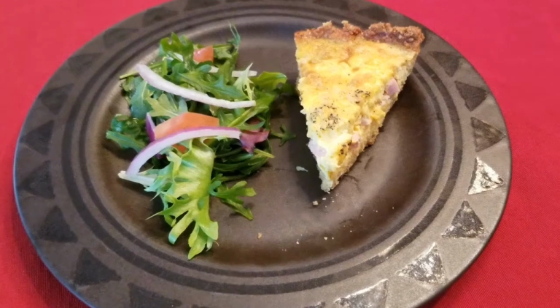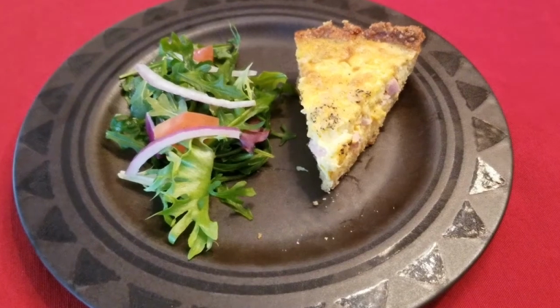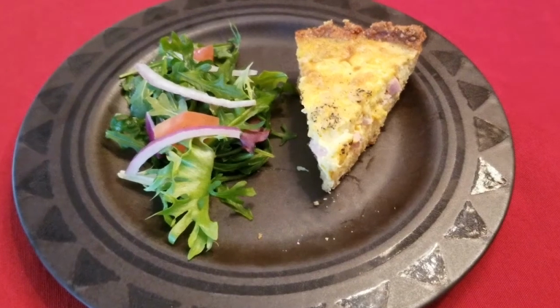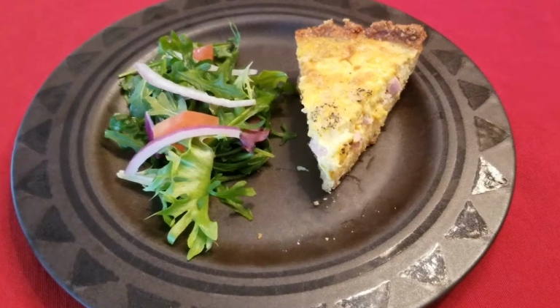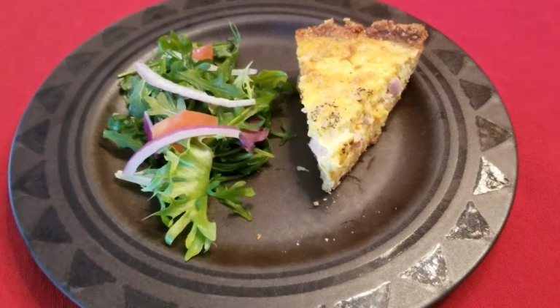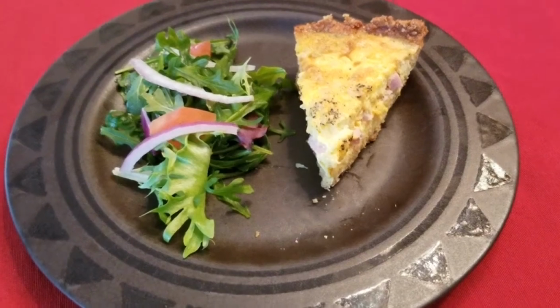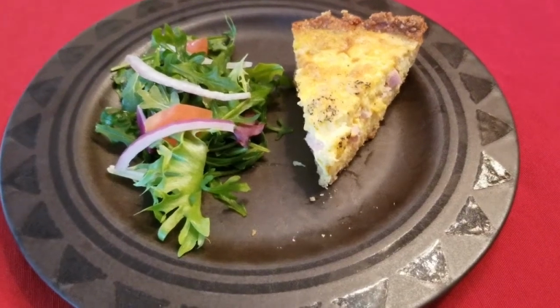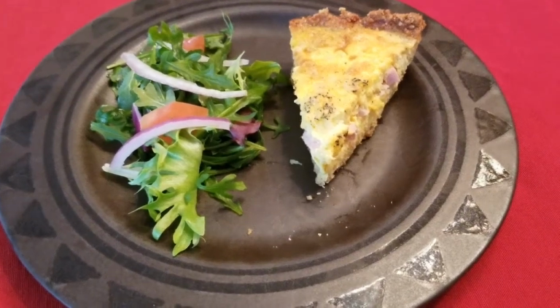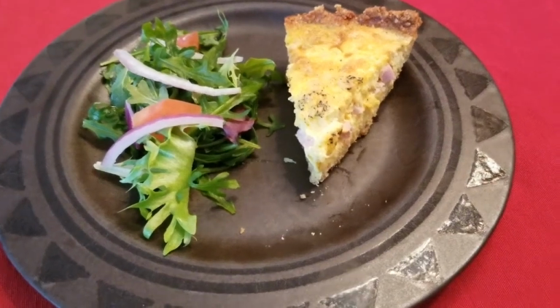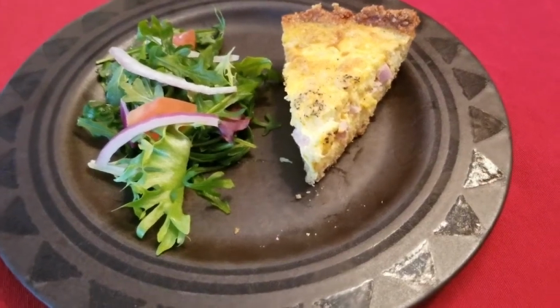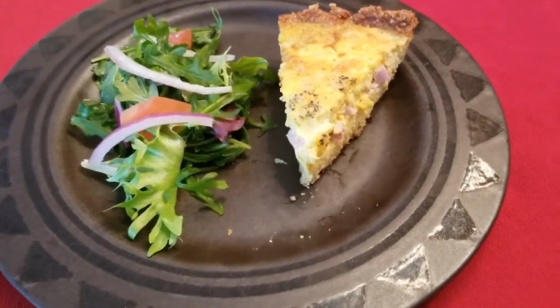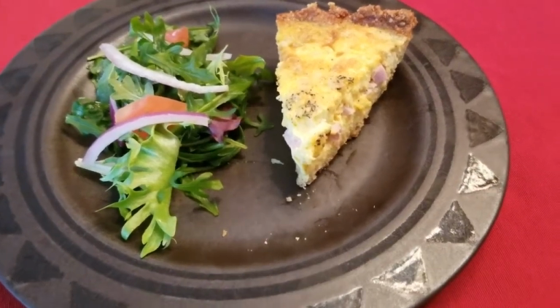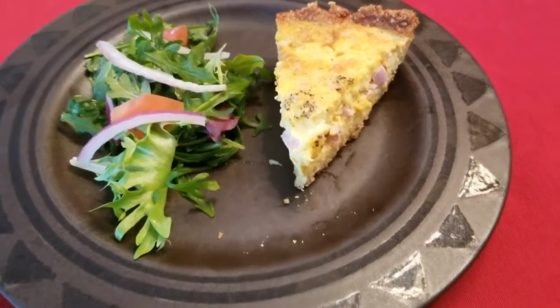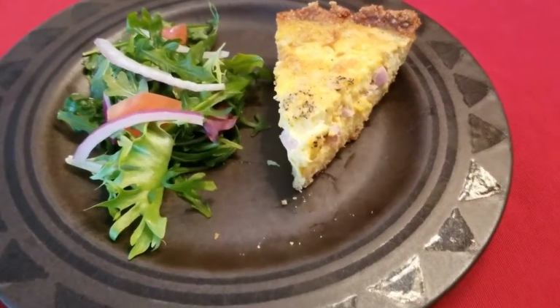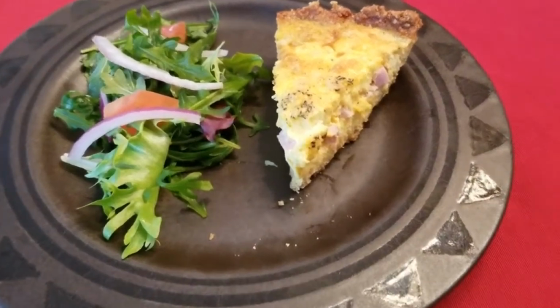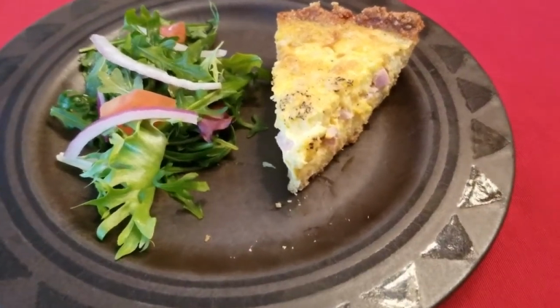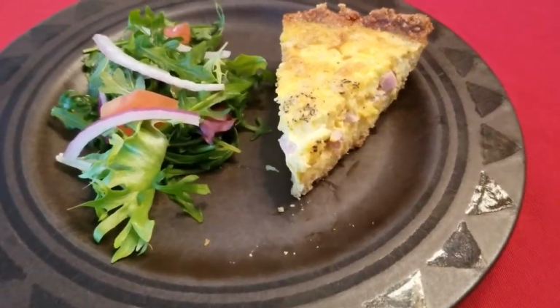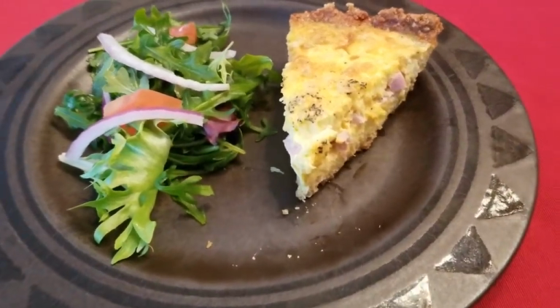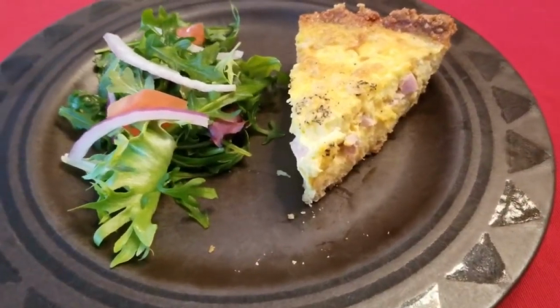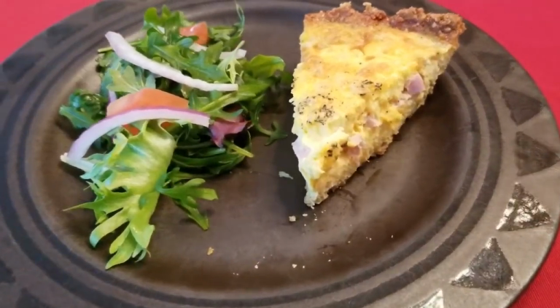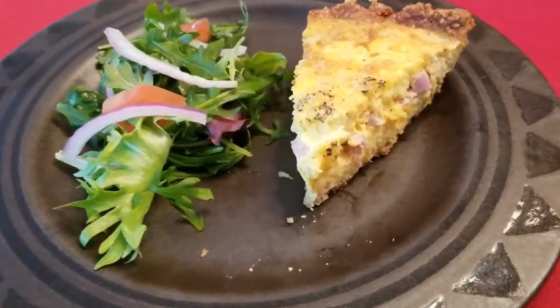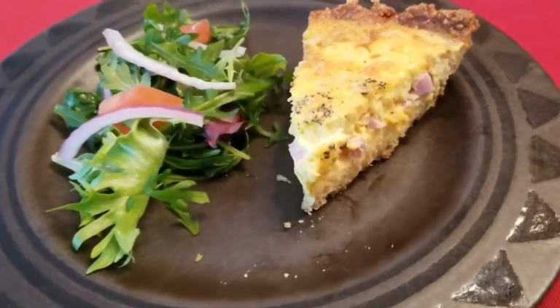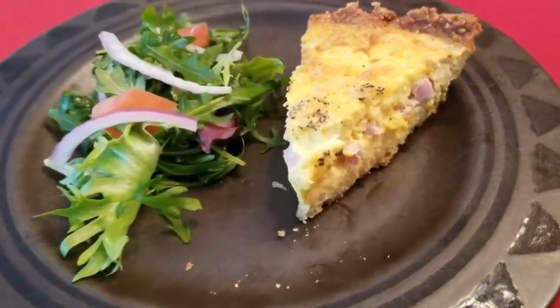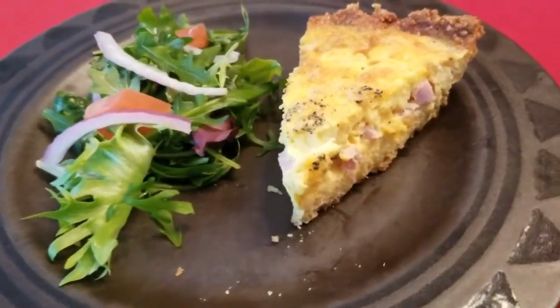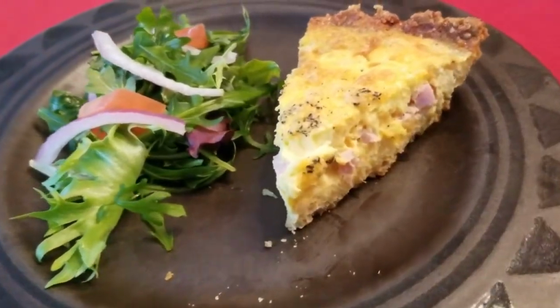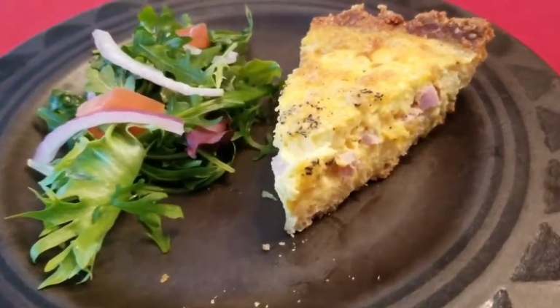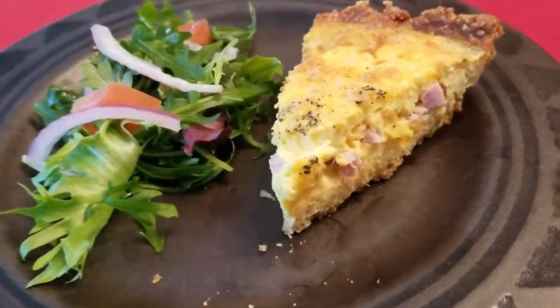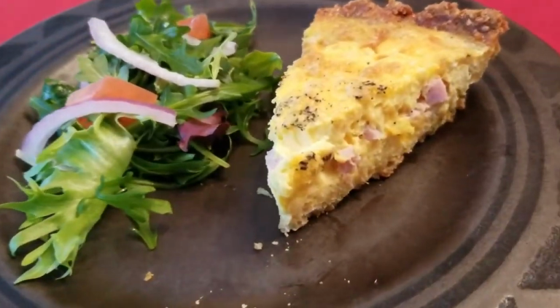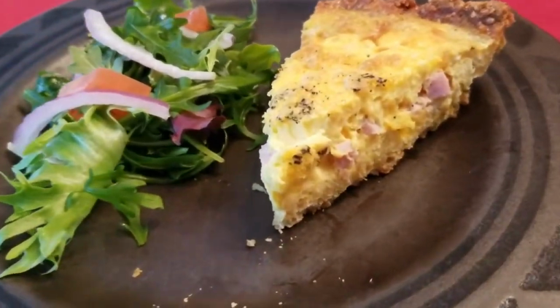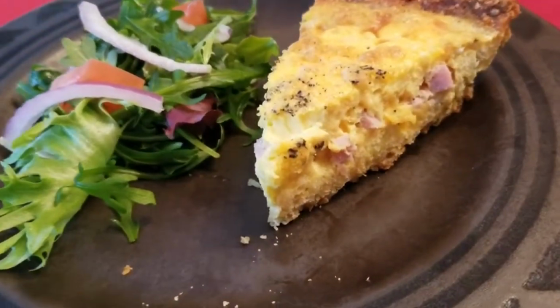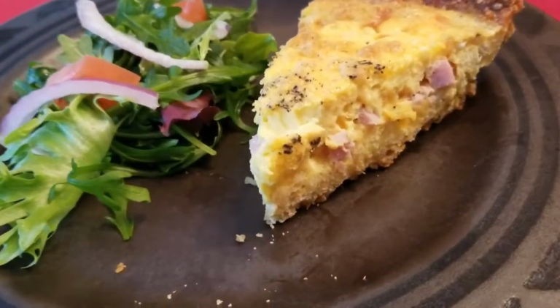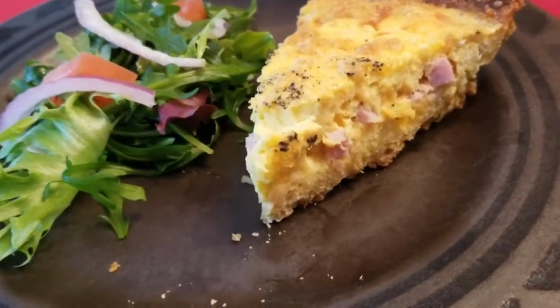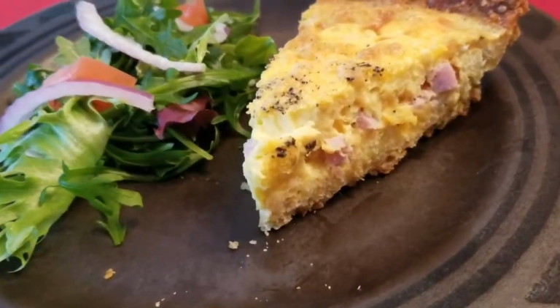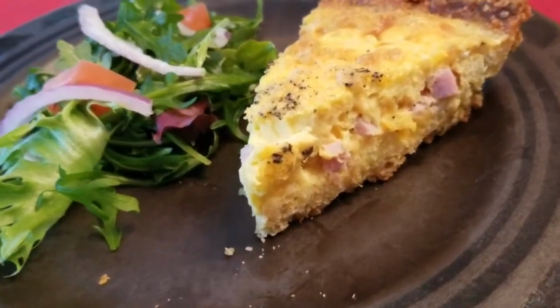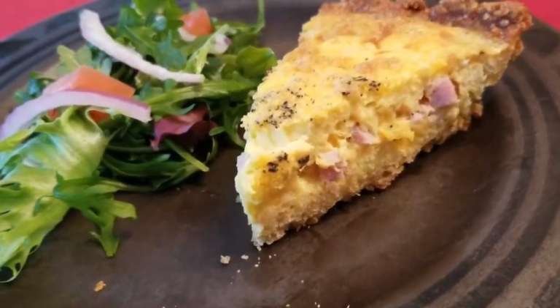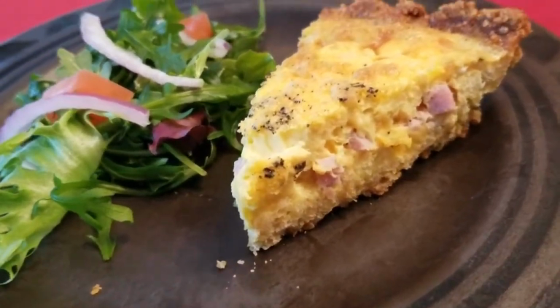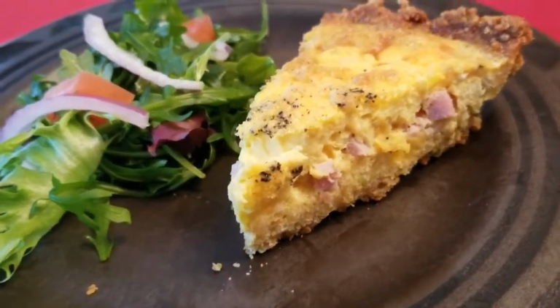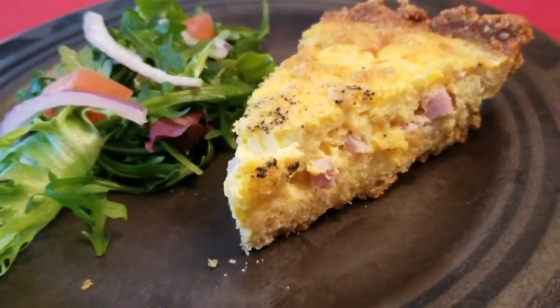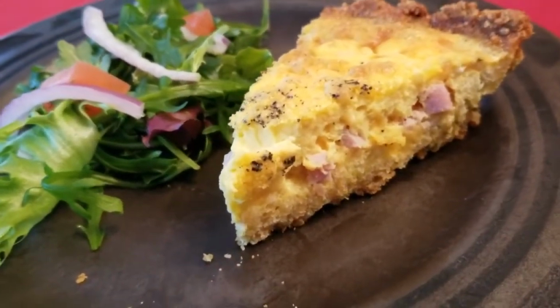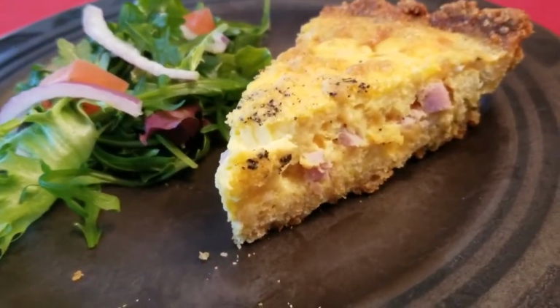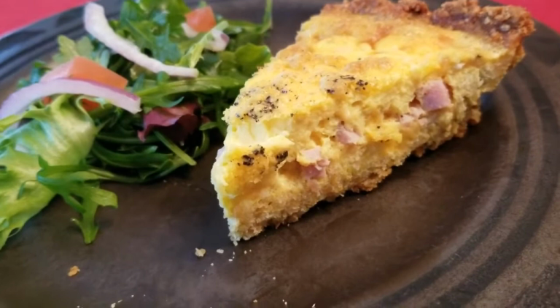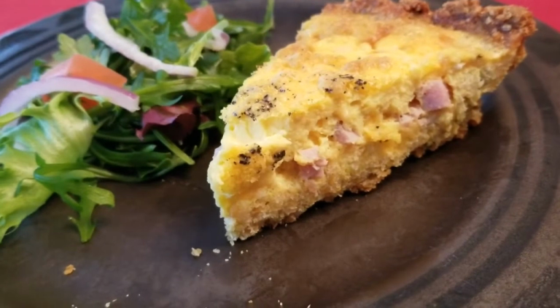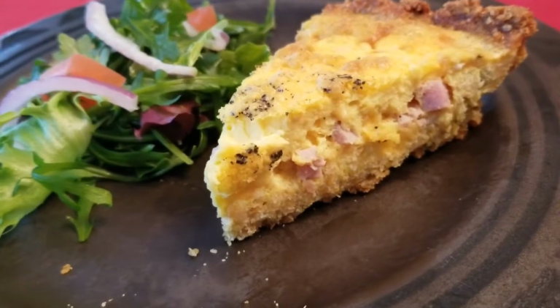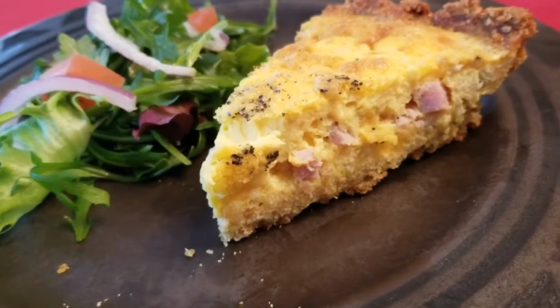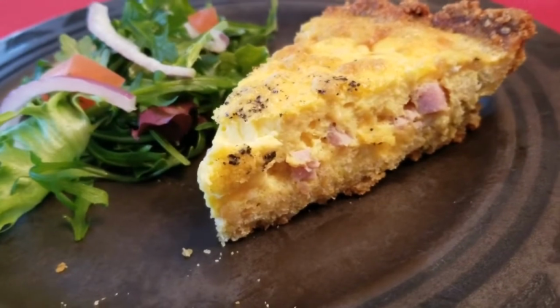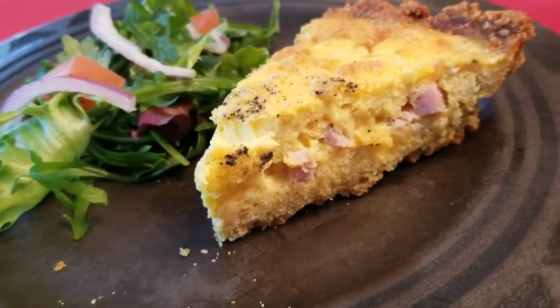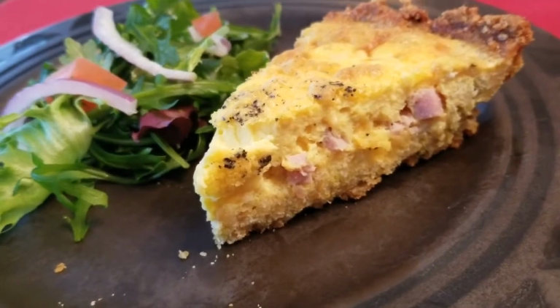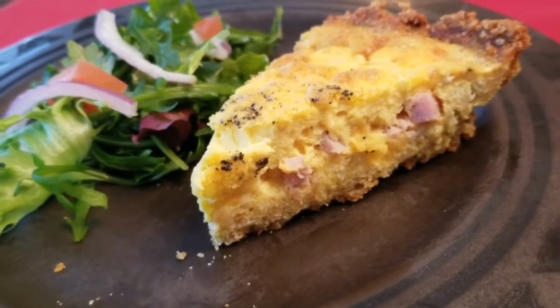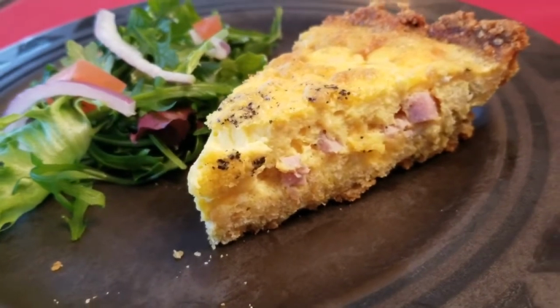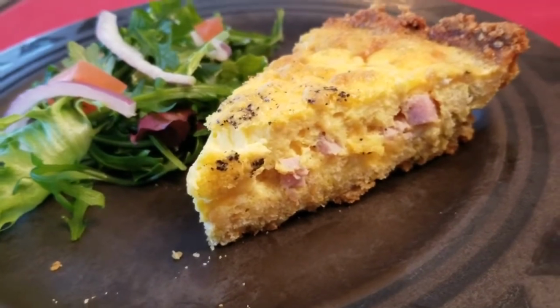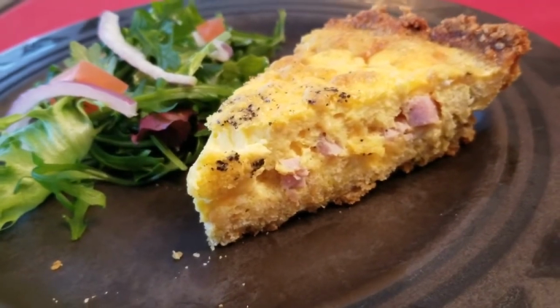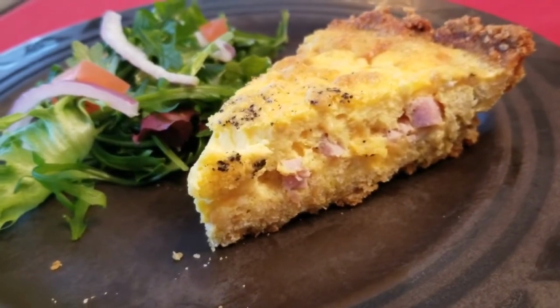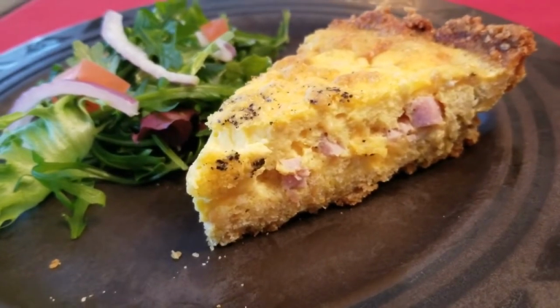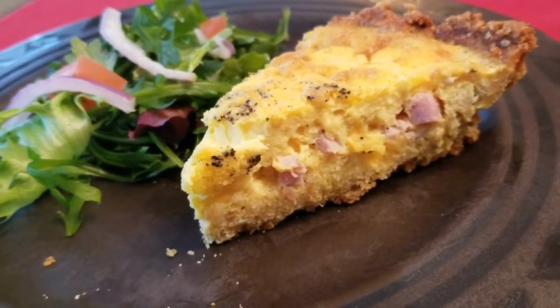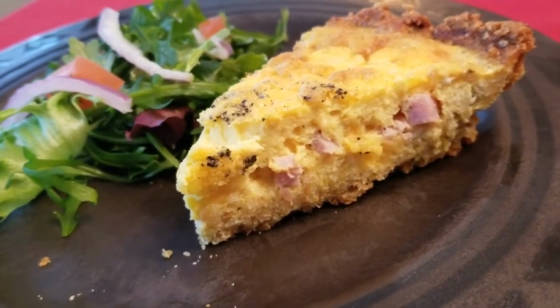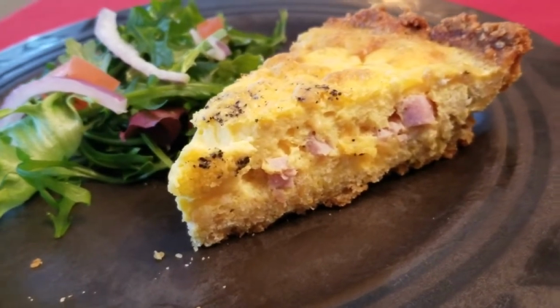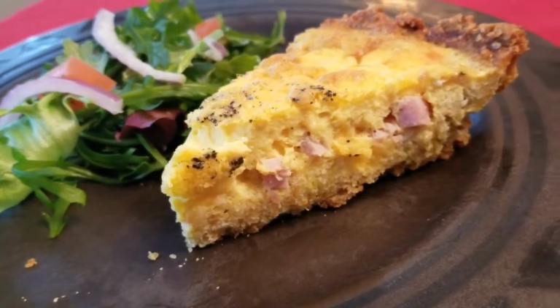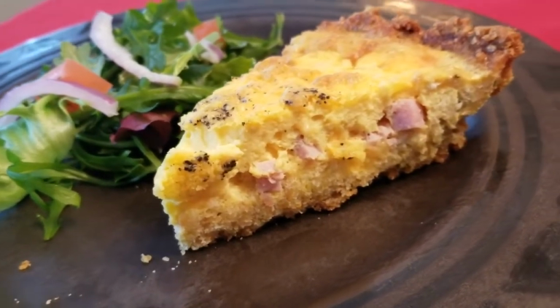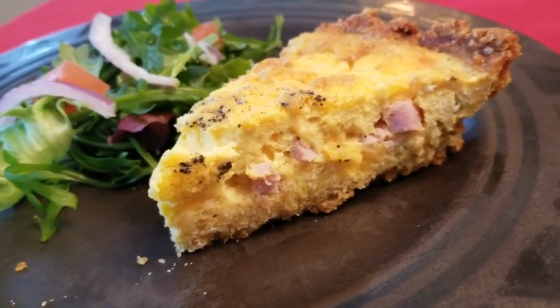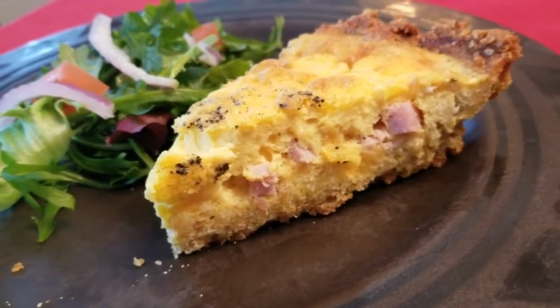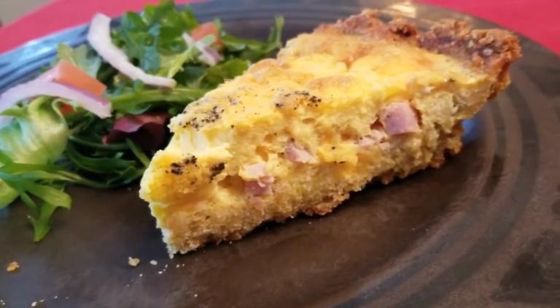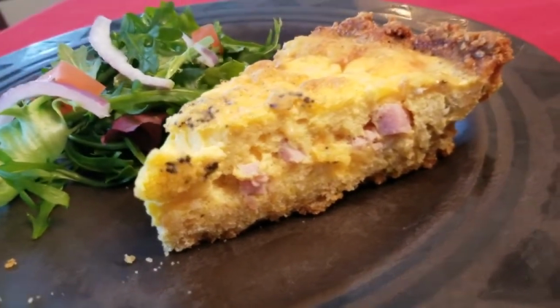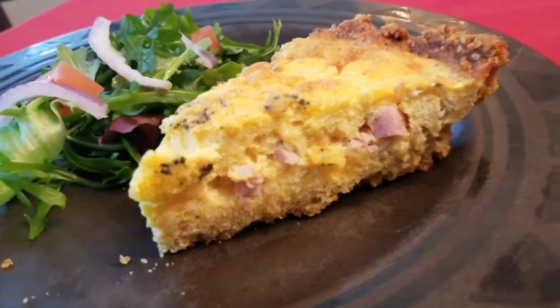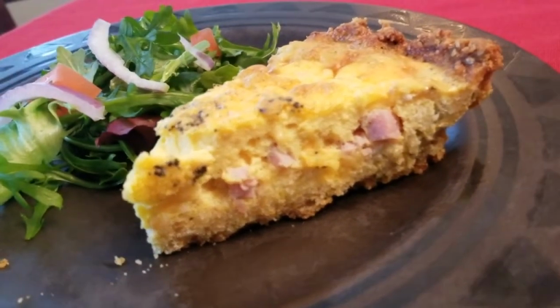Today on Dad's Dishes, I'm going to show you how to make a delicious low-carb quiche crust. And as a bonus, it helps fight cancer.